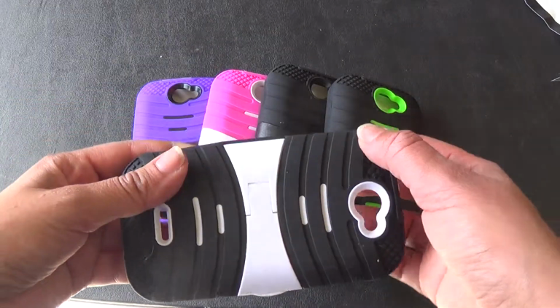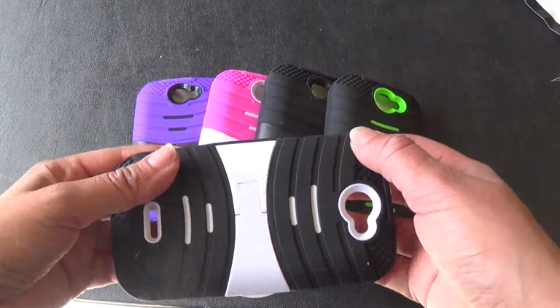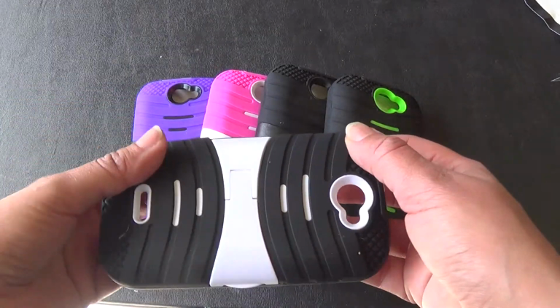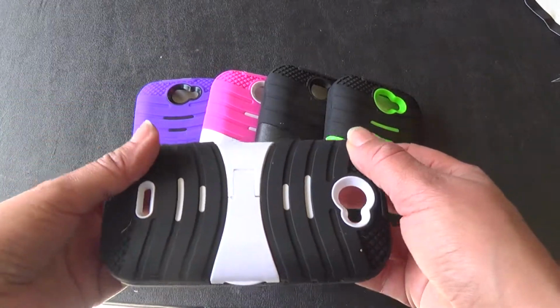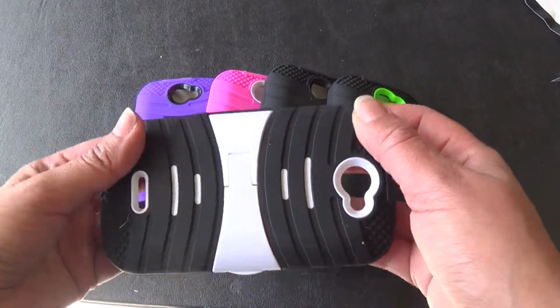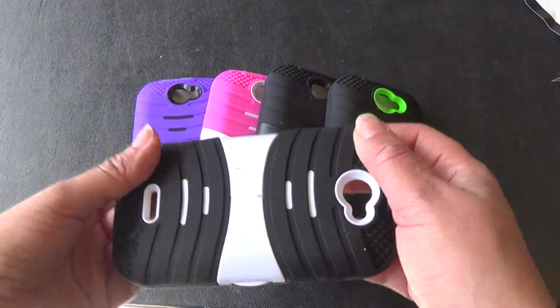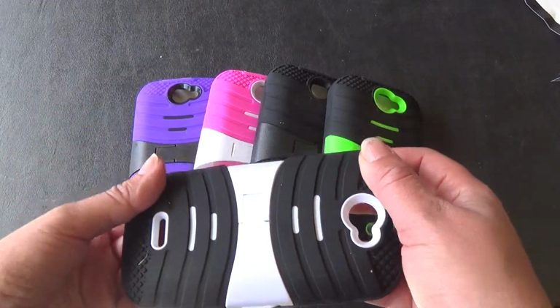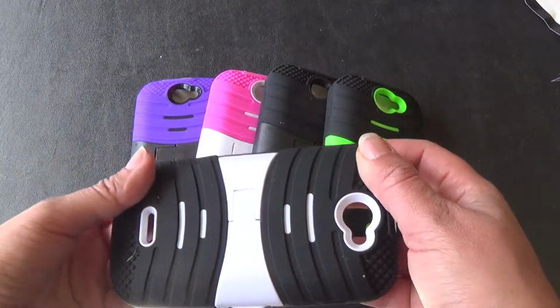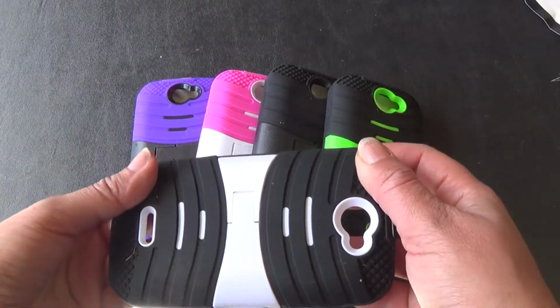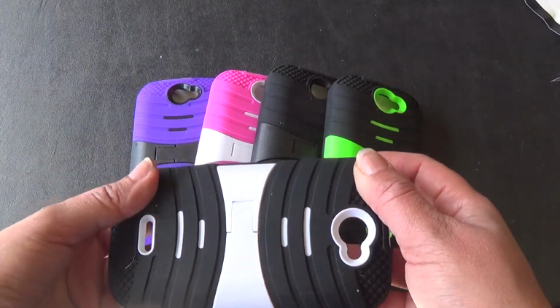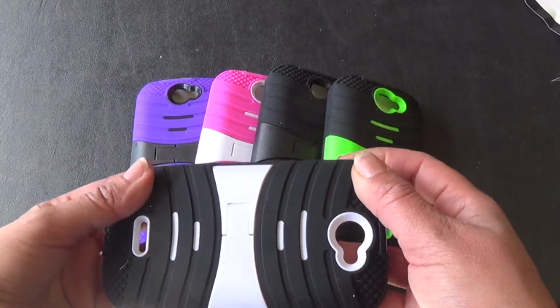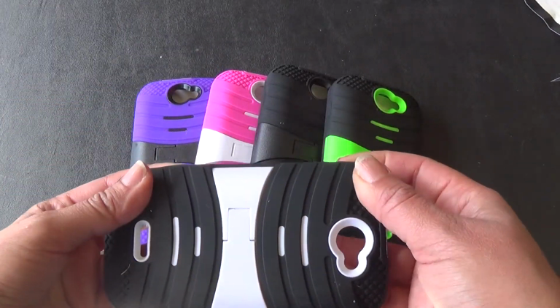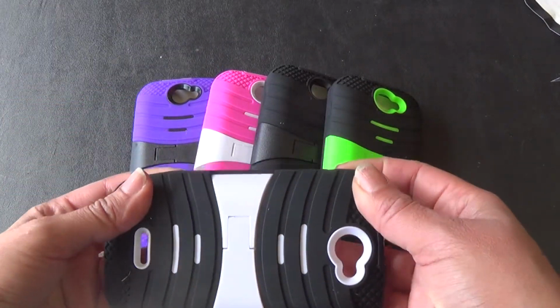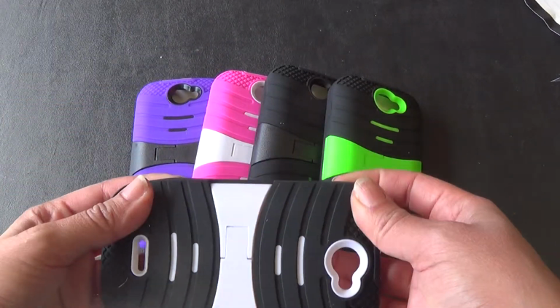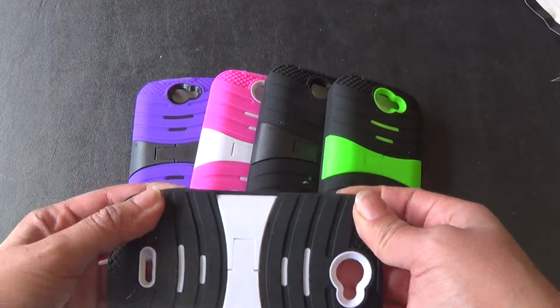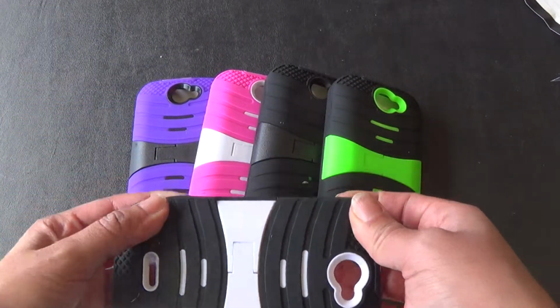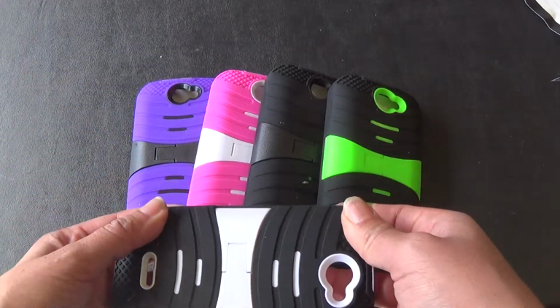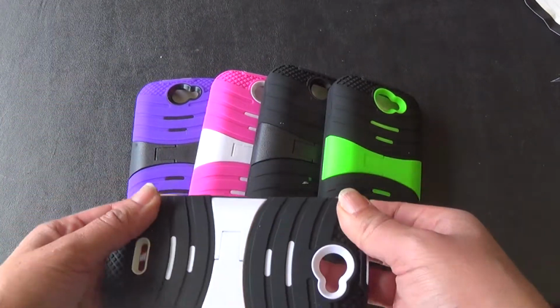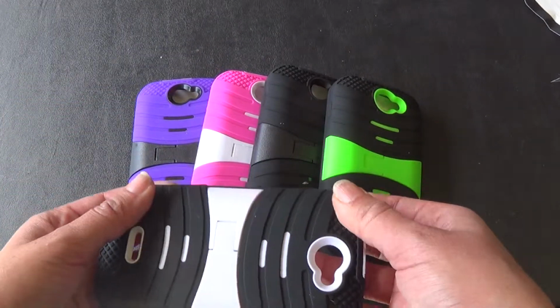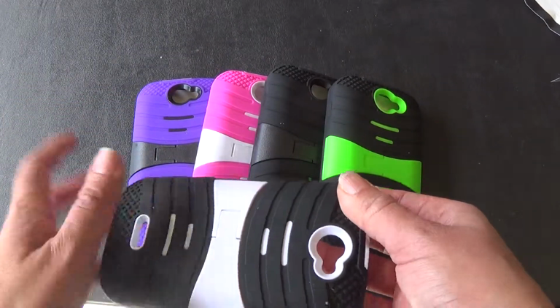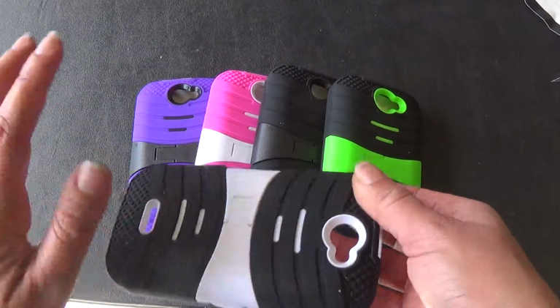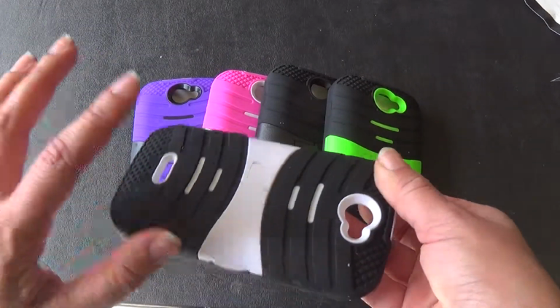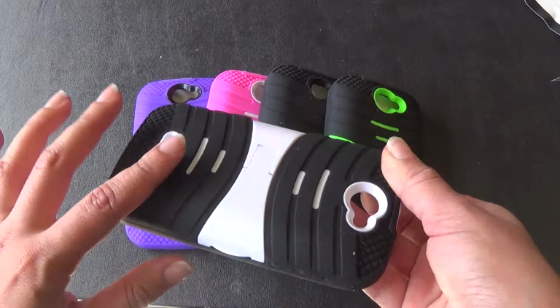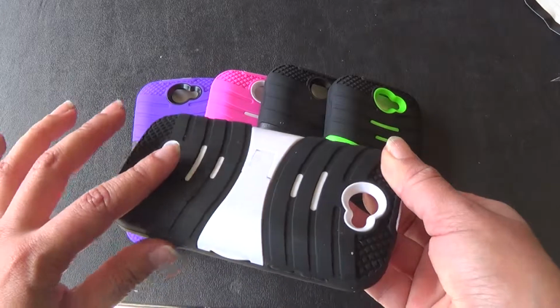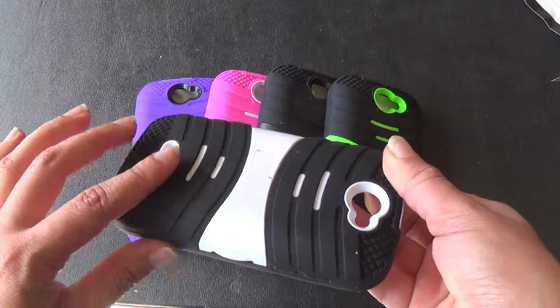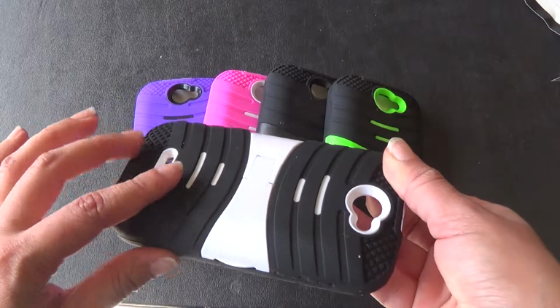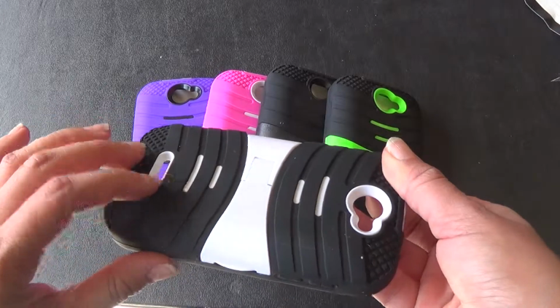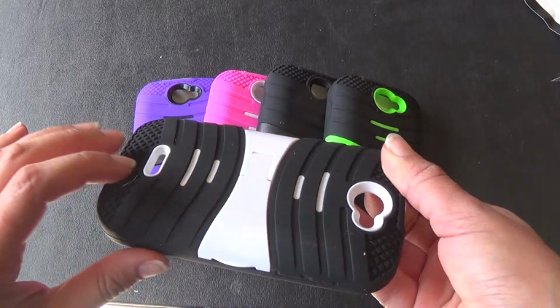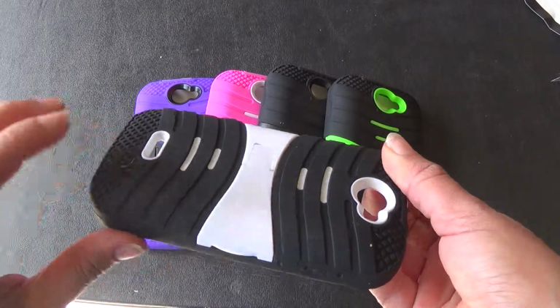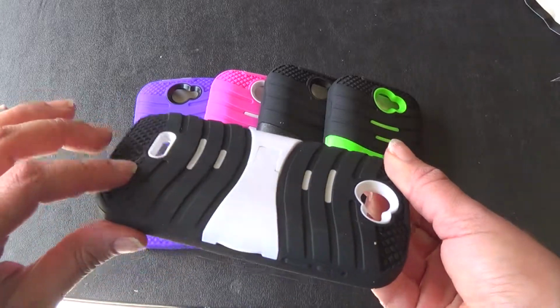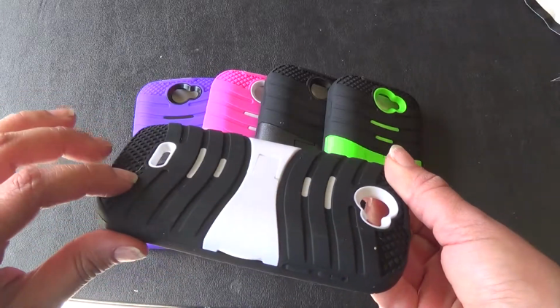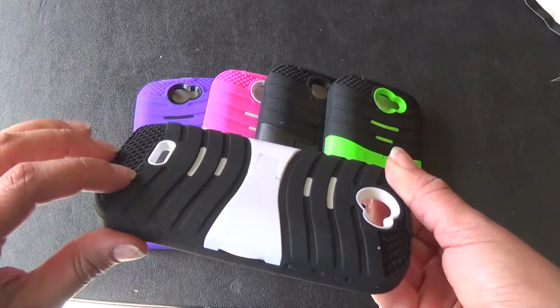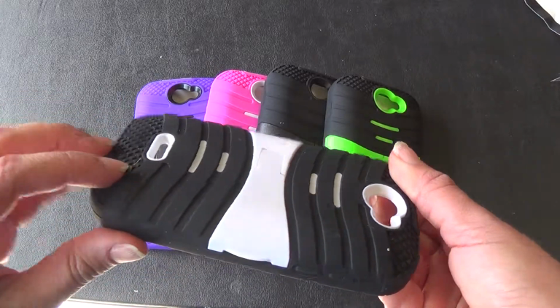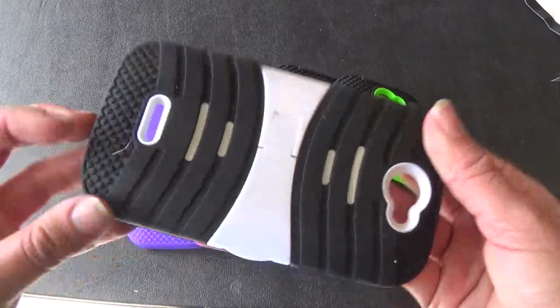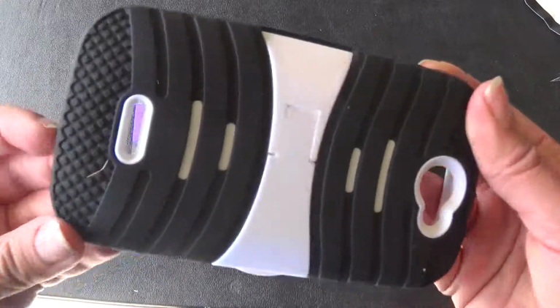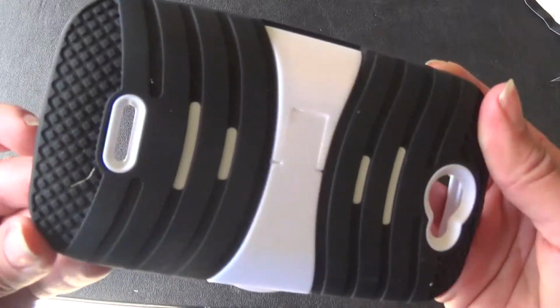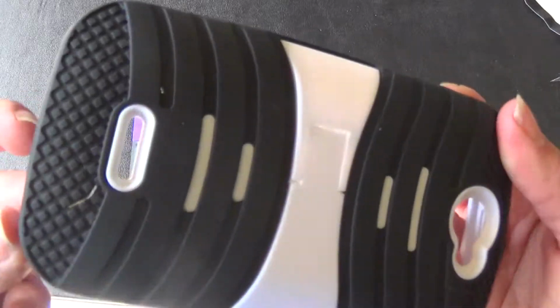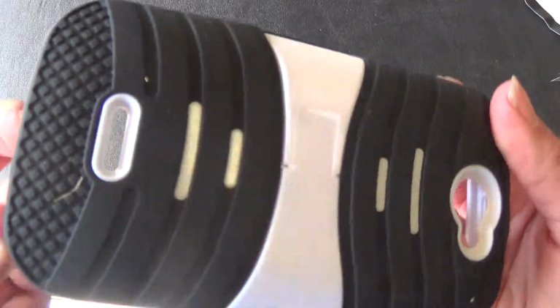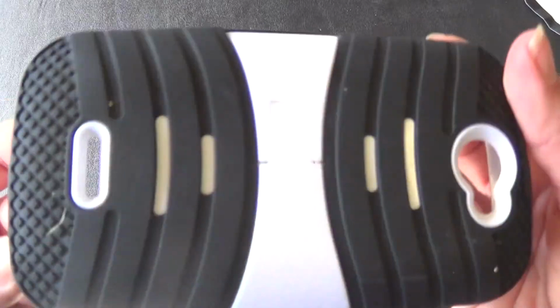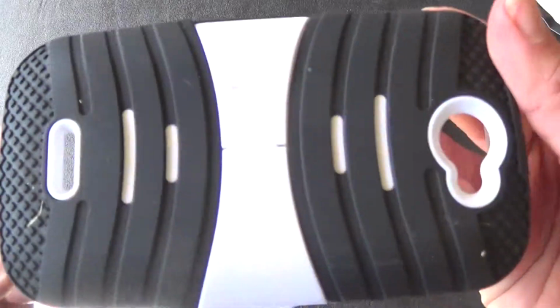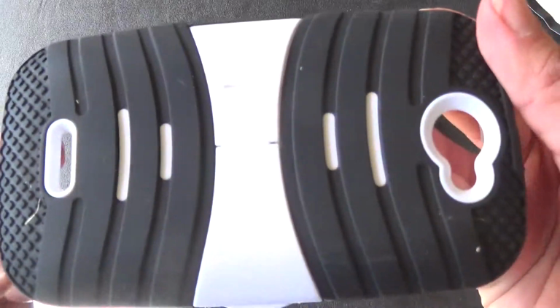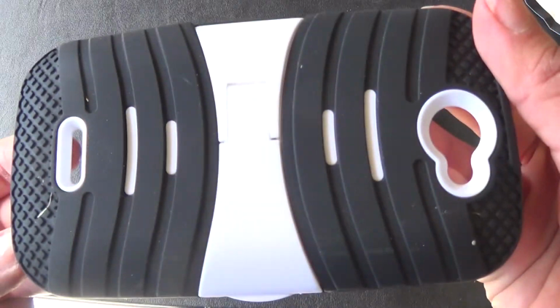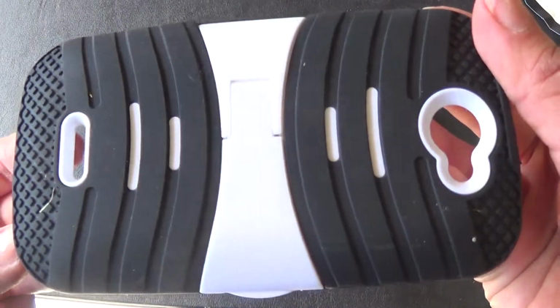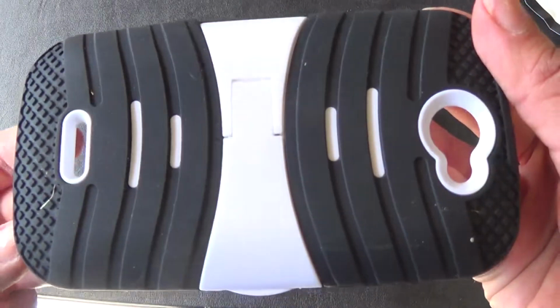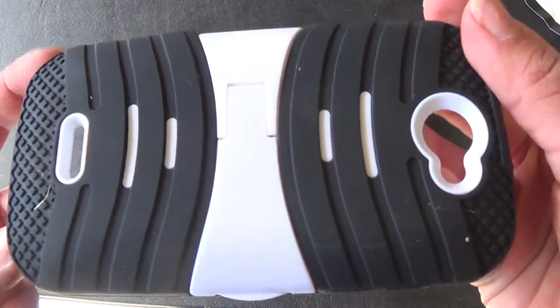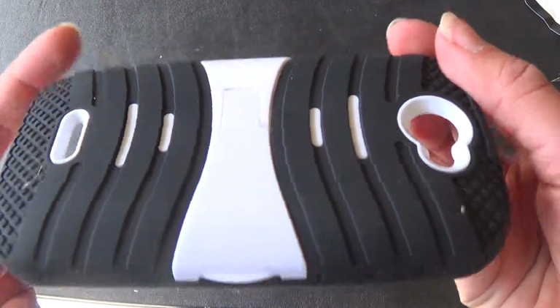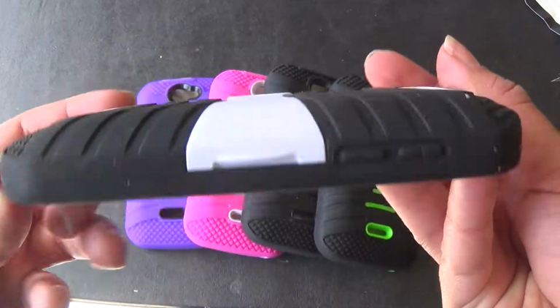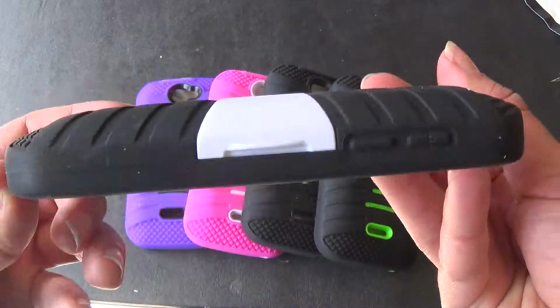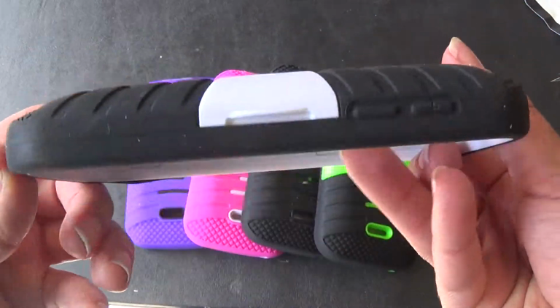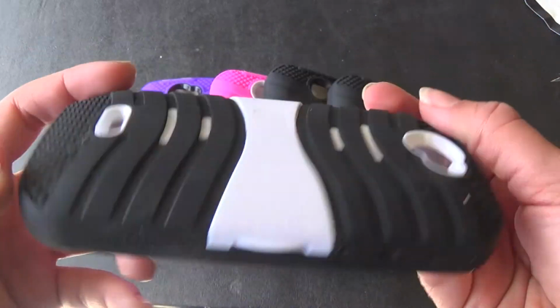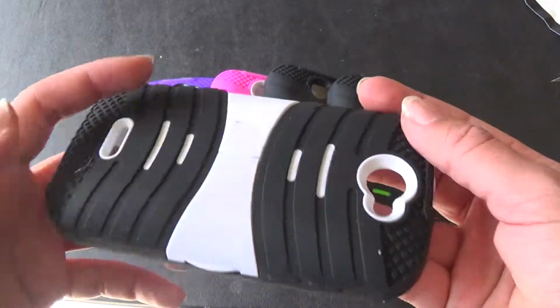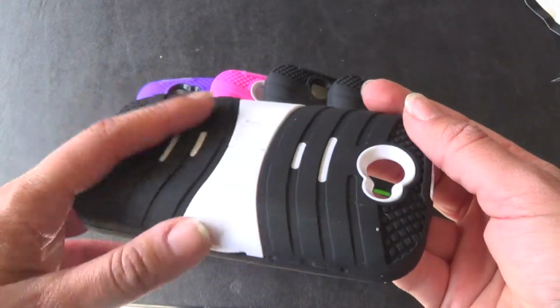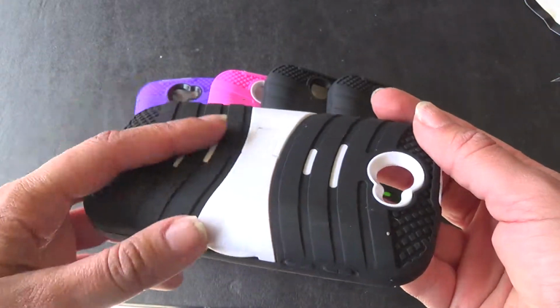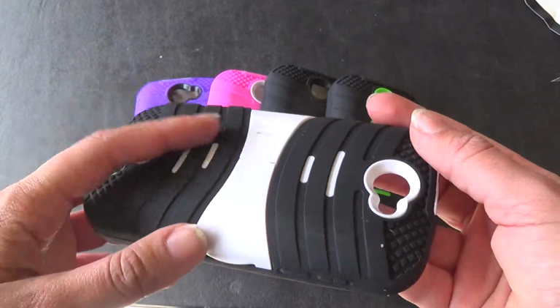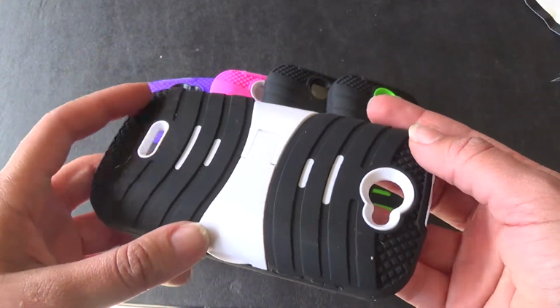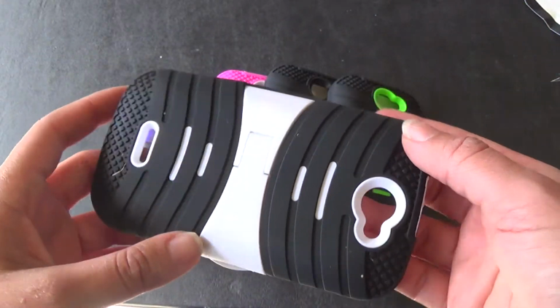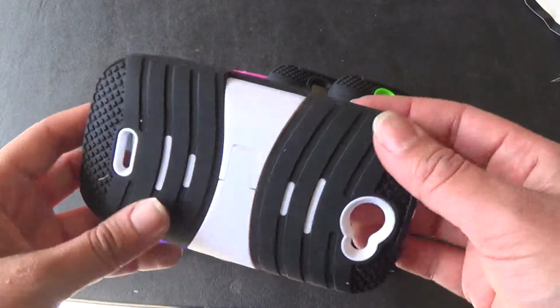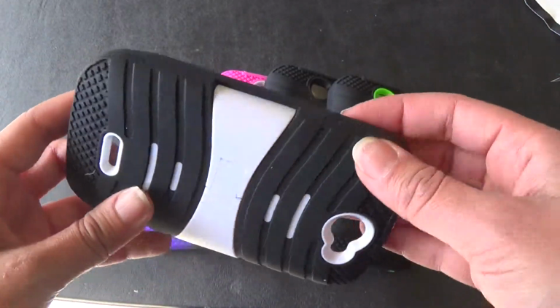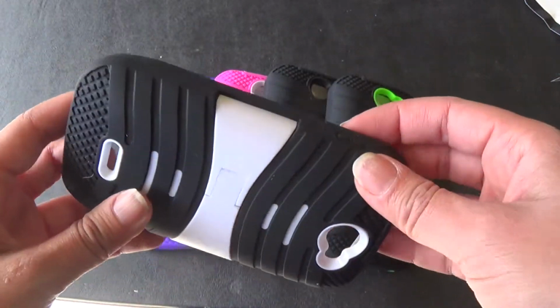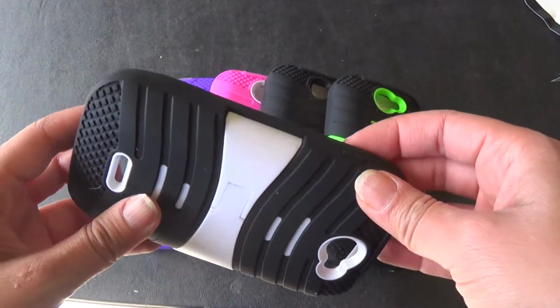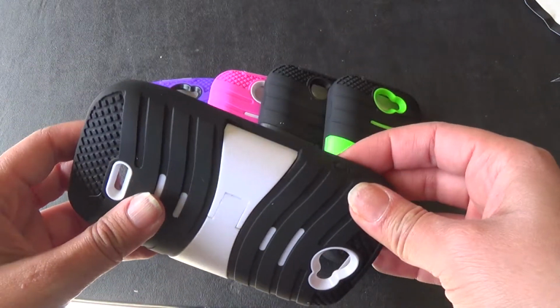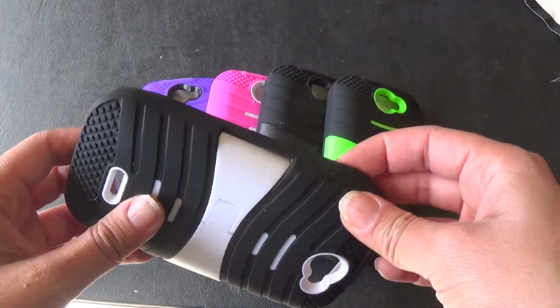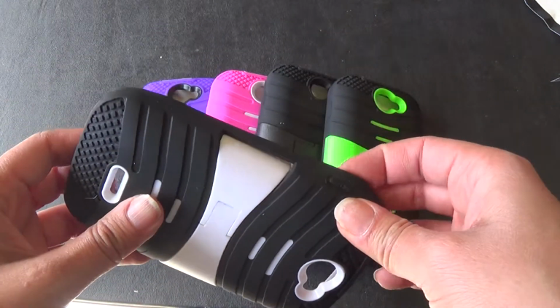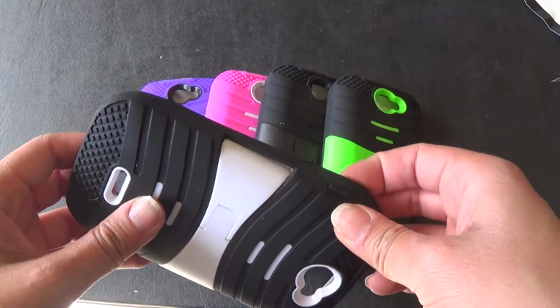This case is made up of two layers of material. There is the first layer which is the silicone, and then there is the second layer which is the plastic.